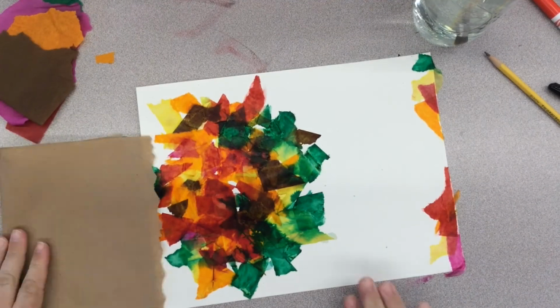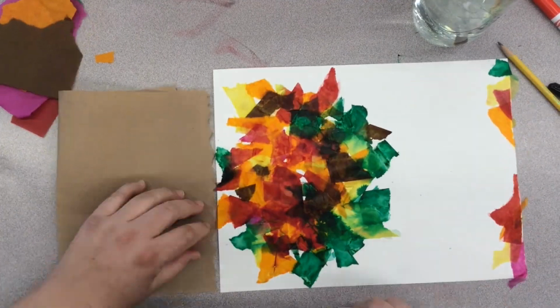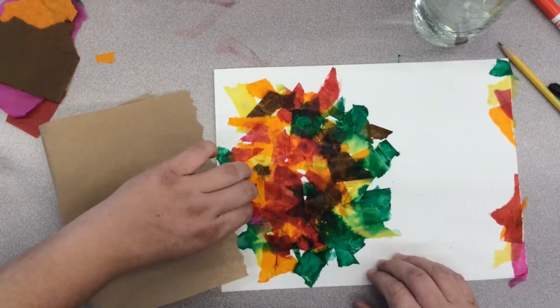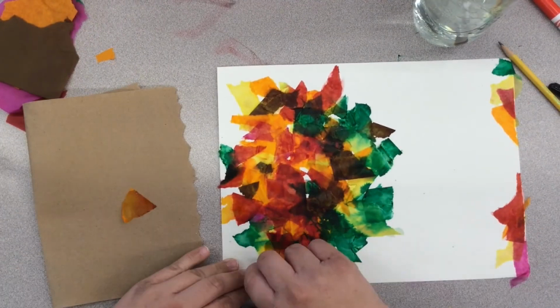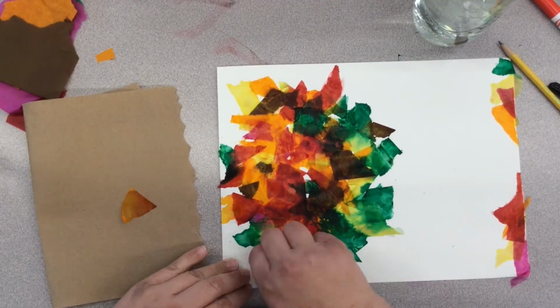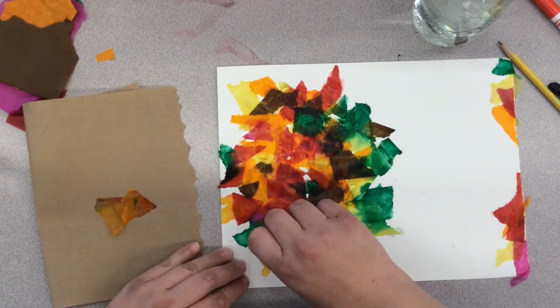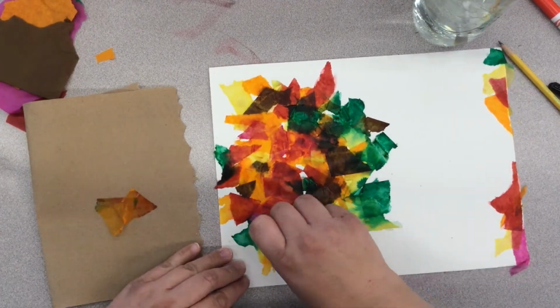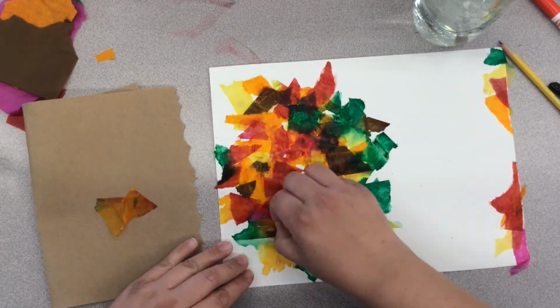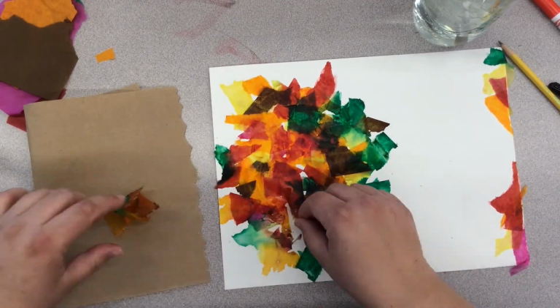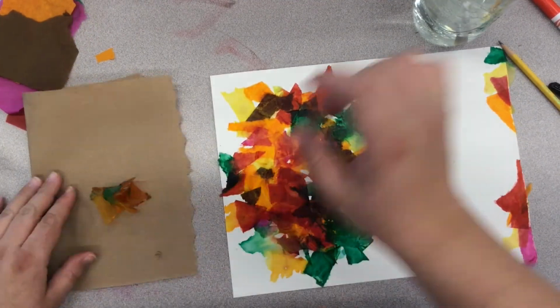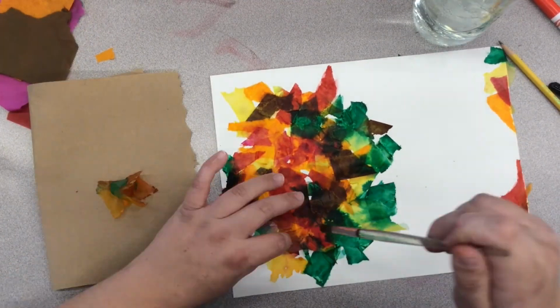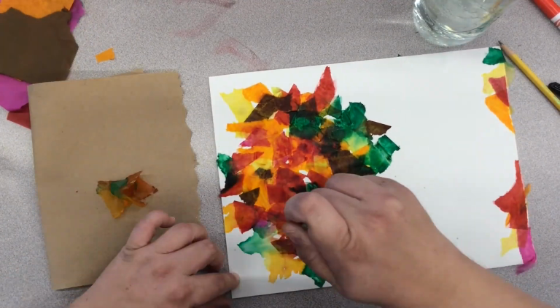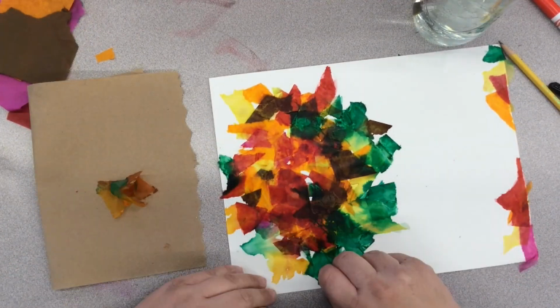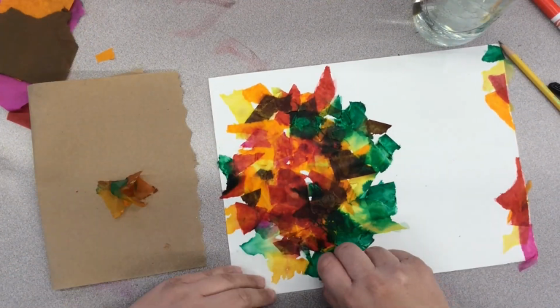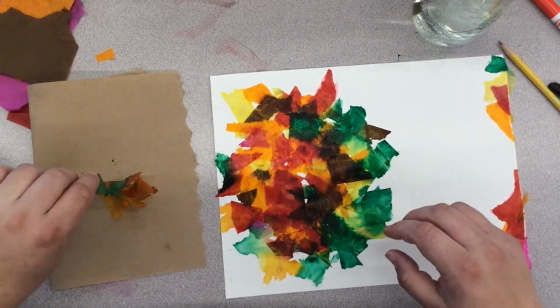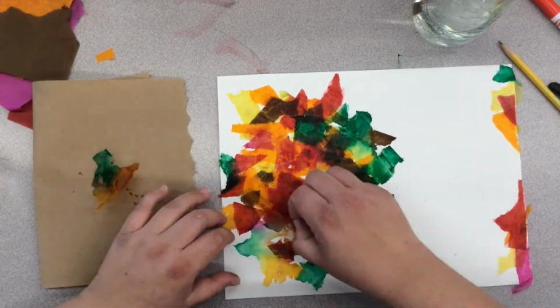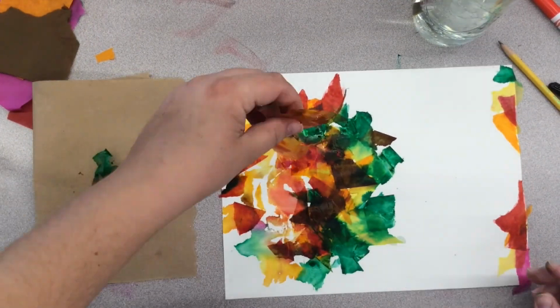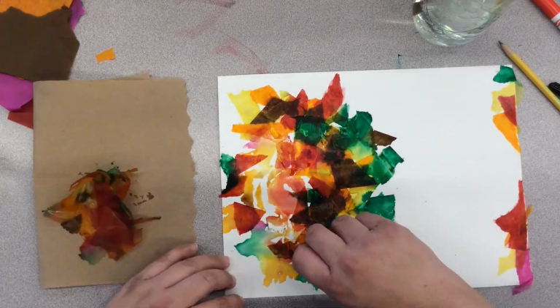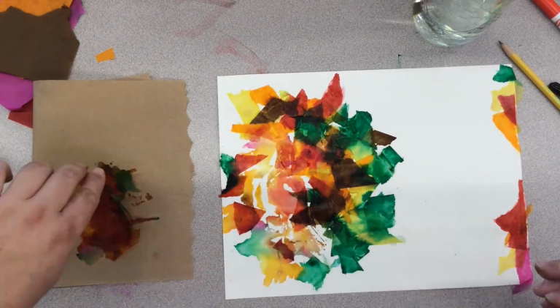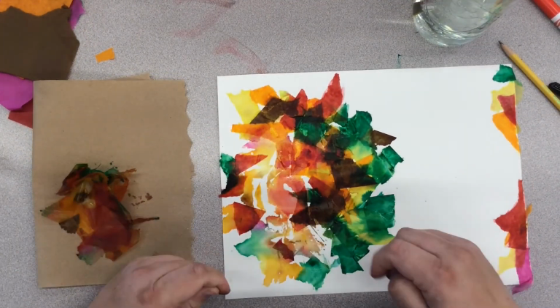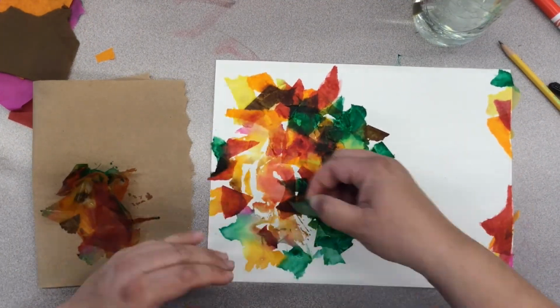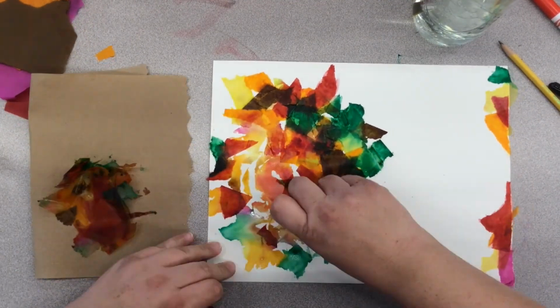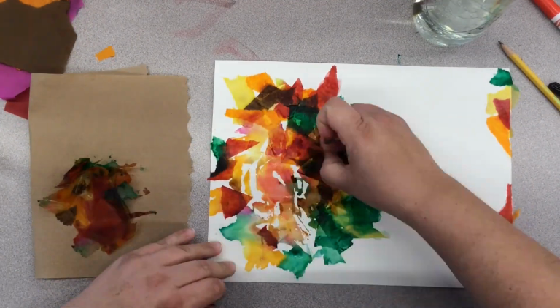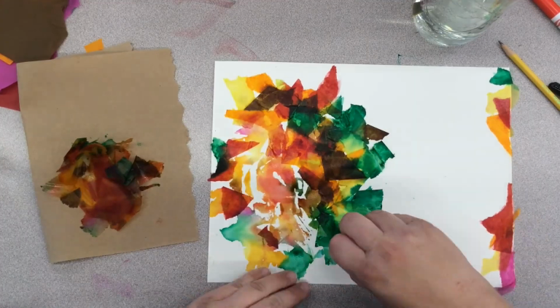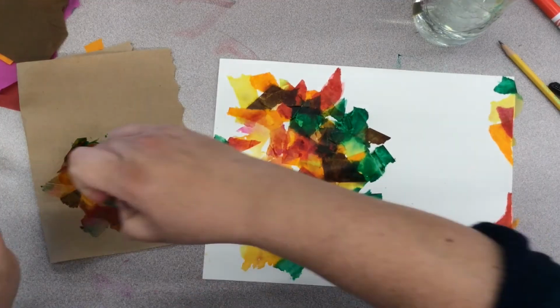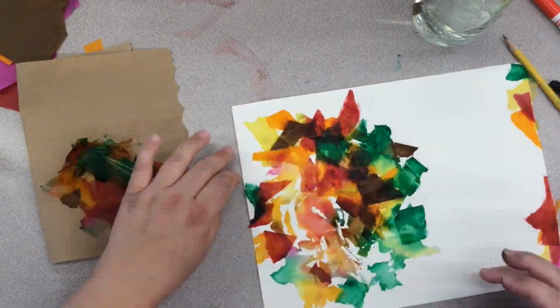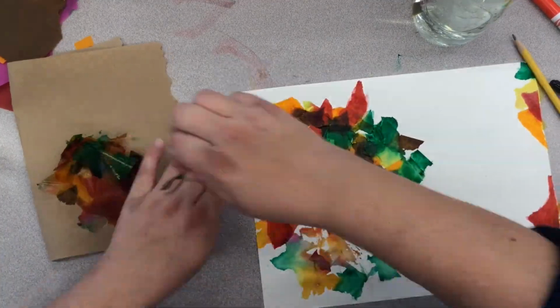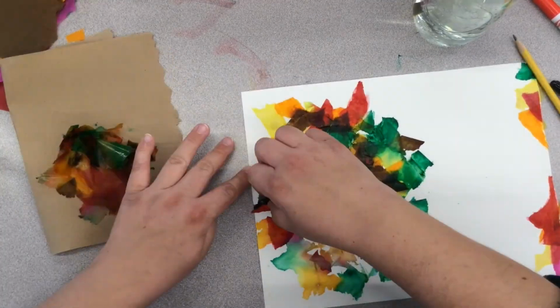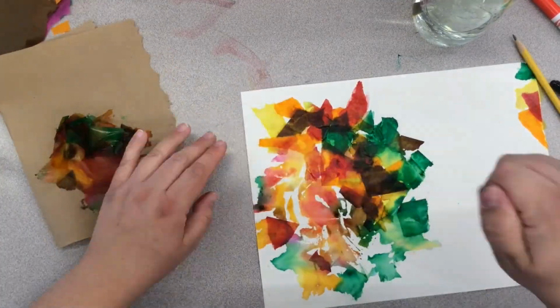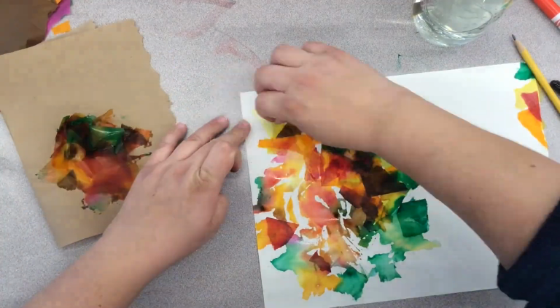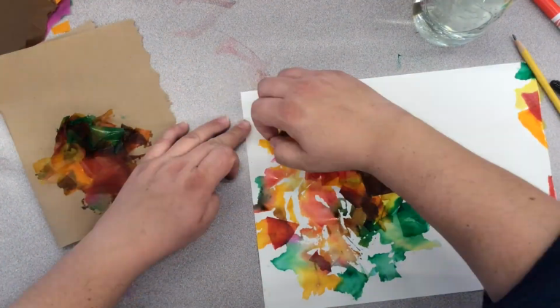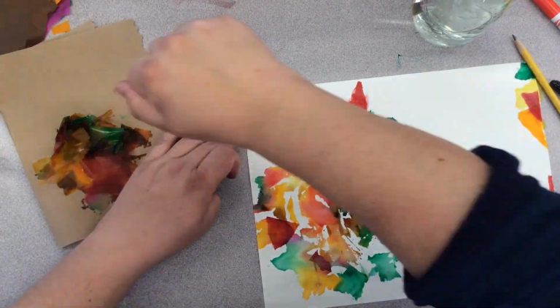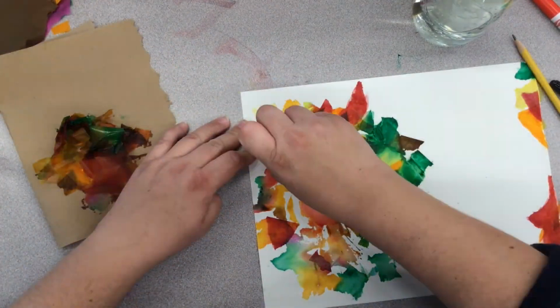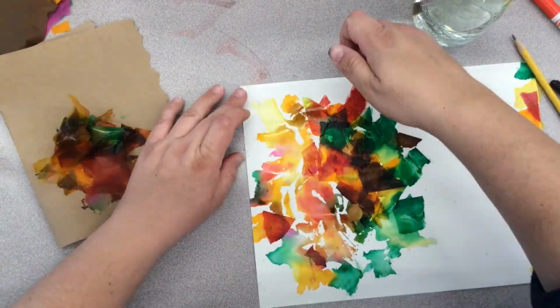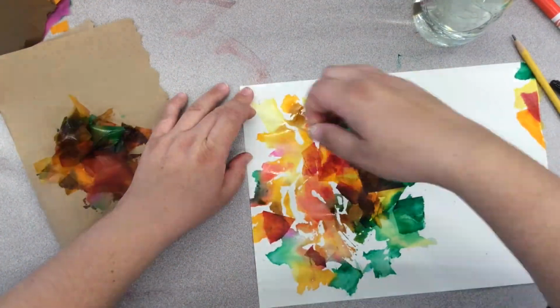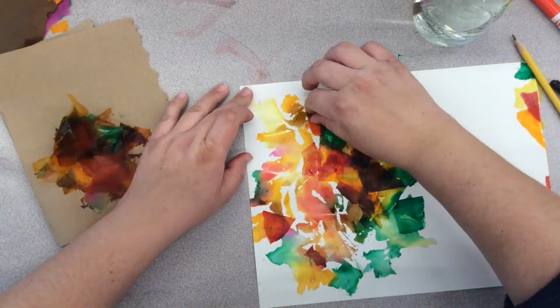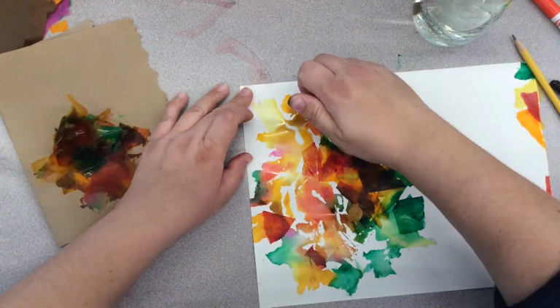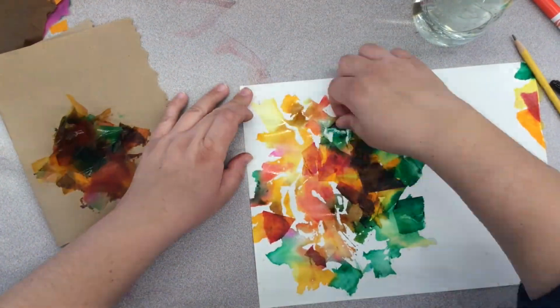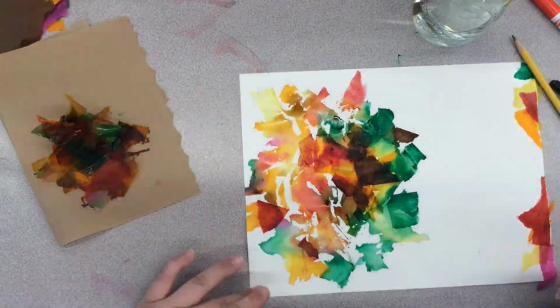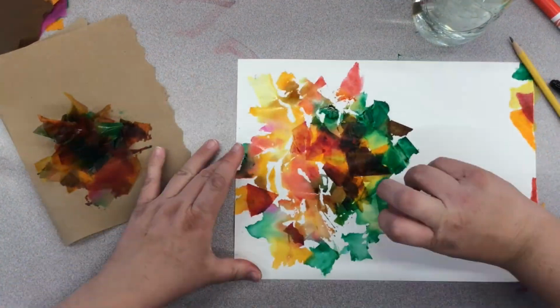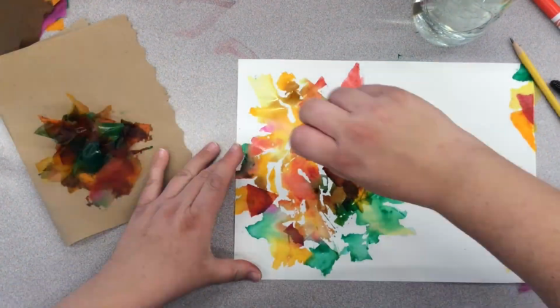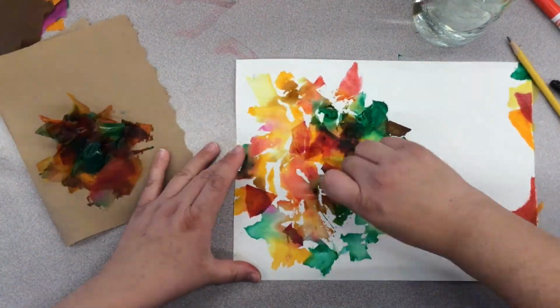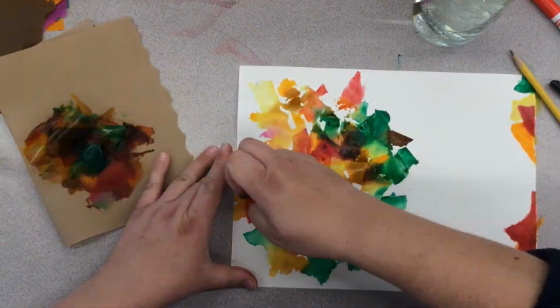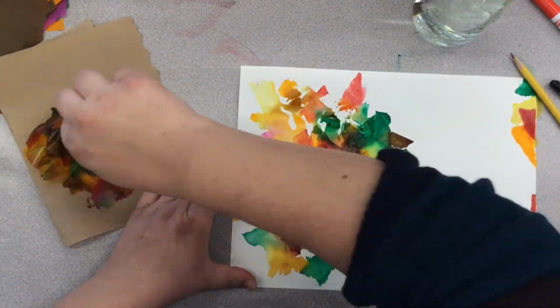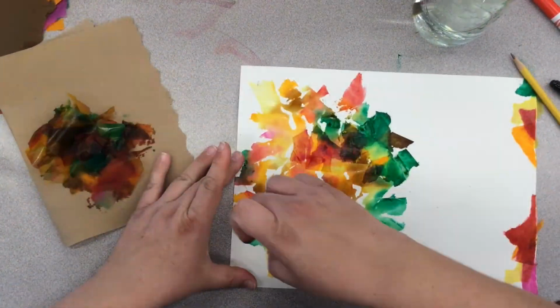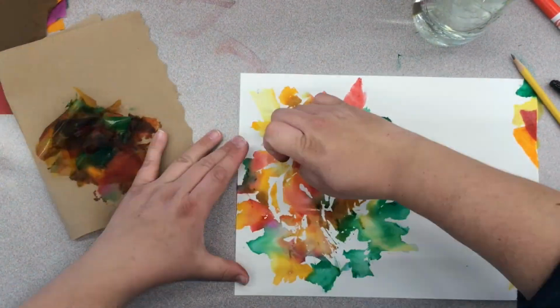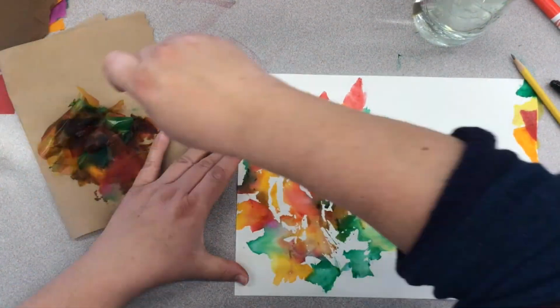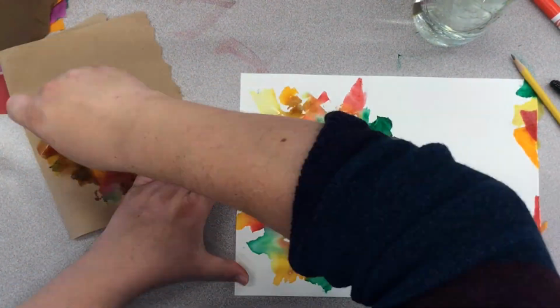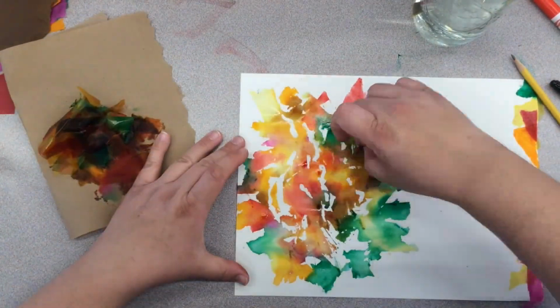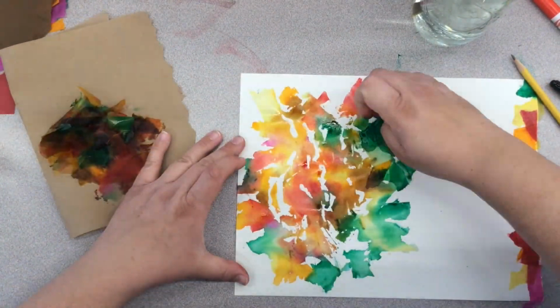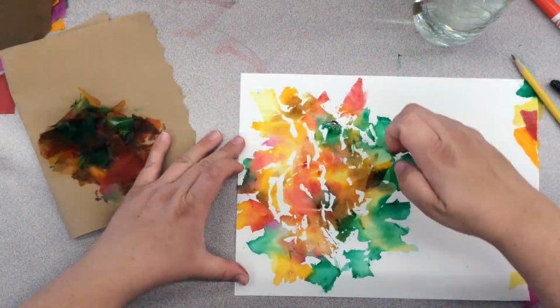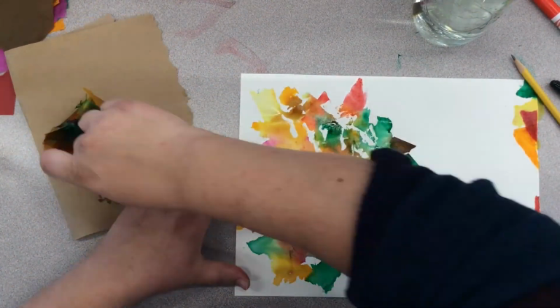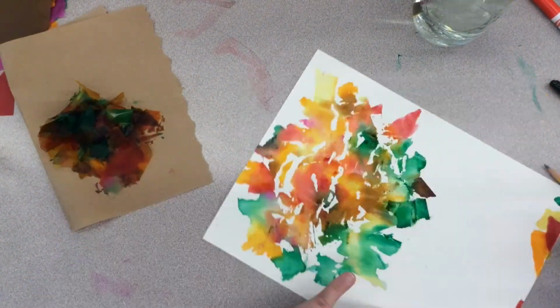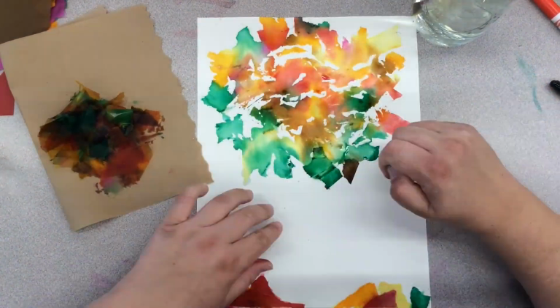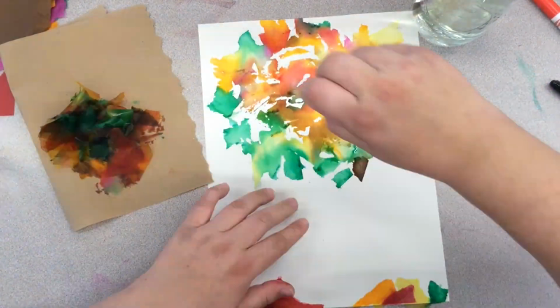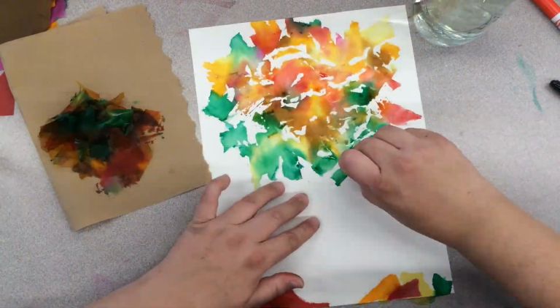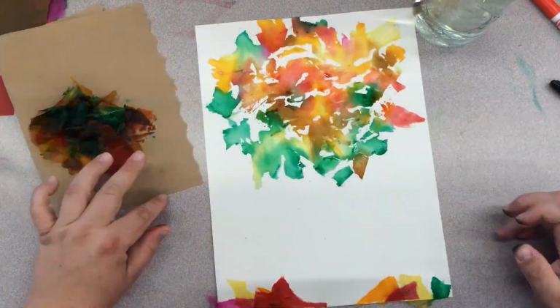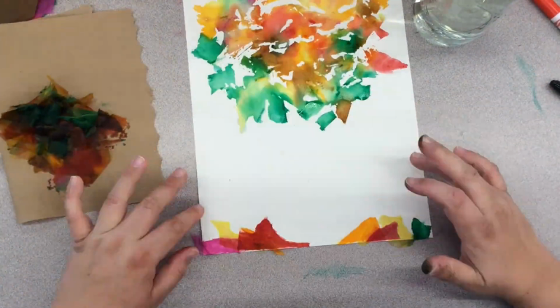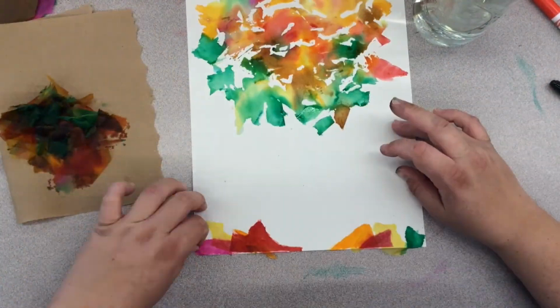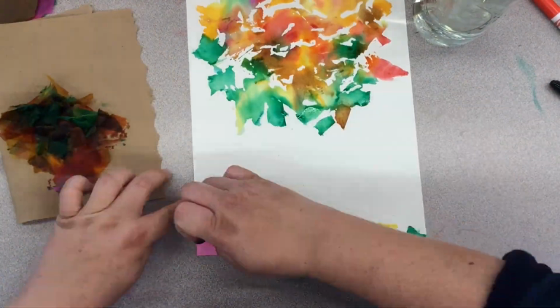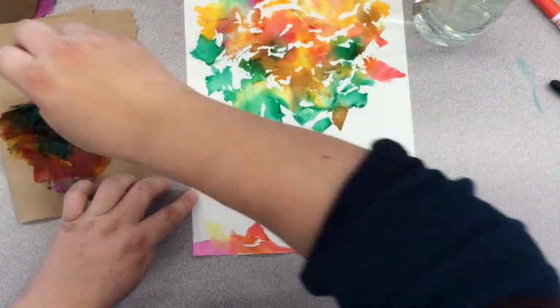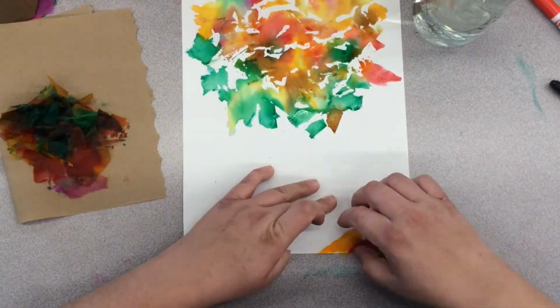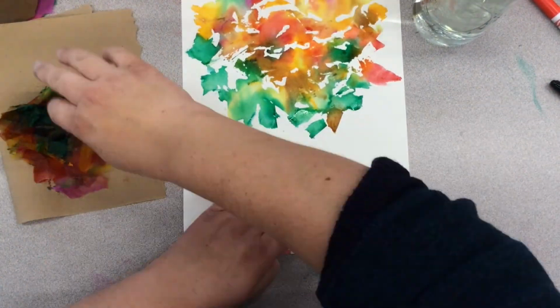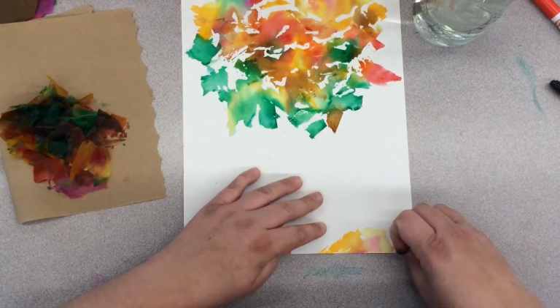Once all of the tissue paper has been saturated, we're going to pull the pieces off. Let your piece dry for a few moments.